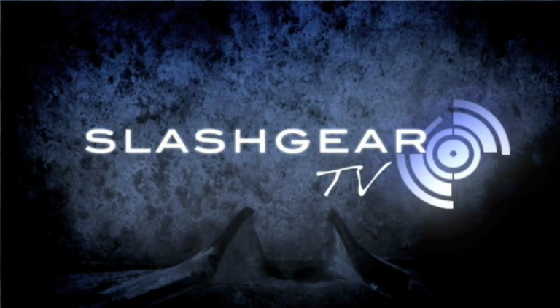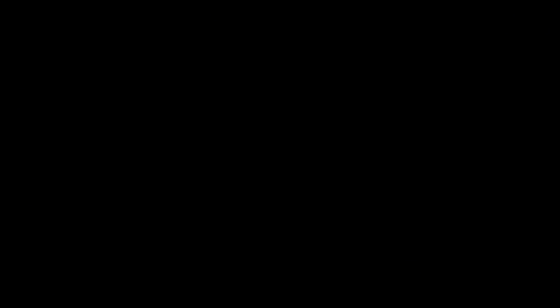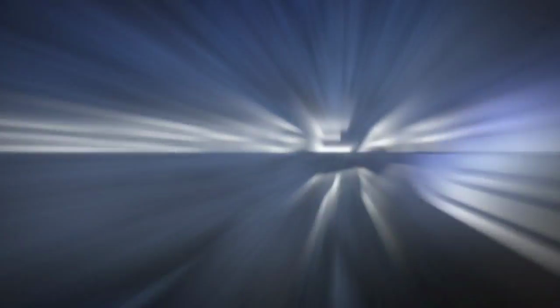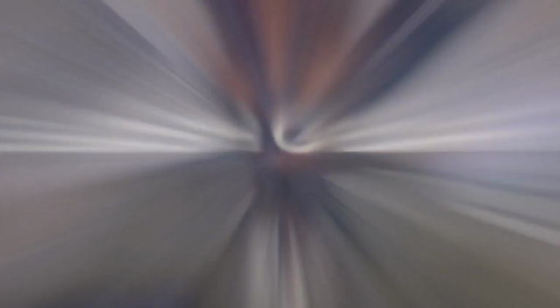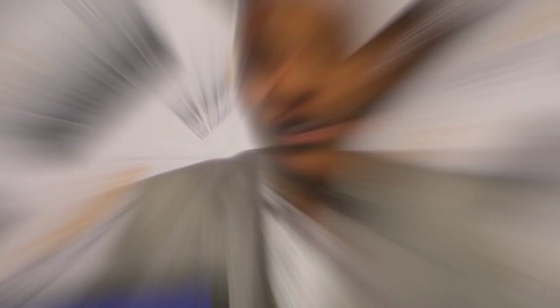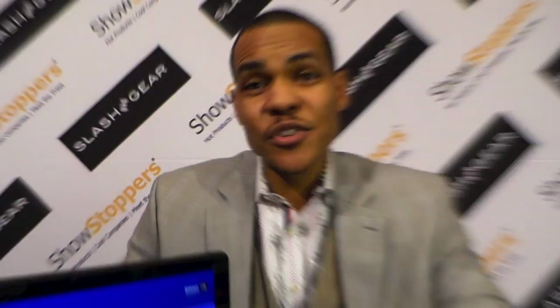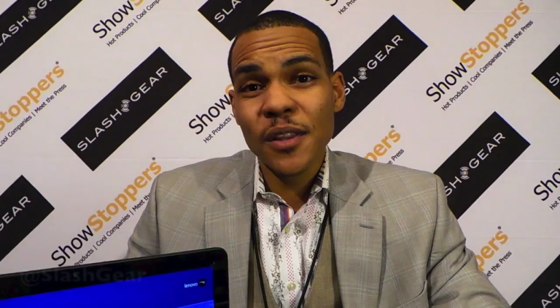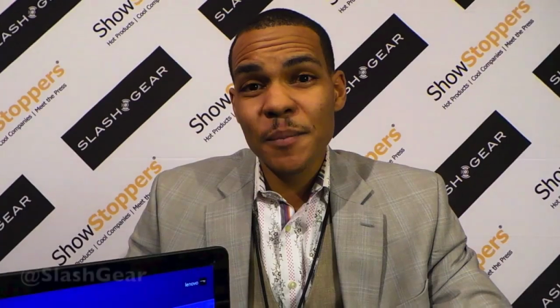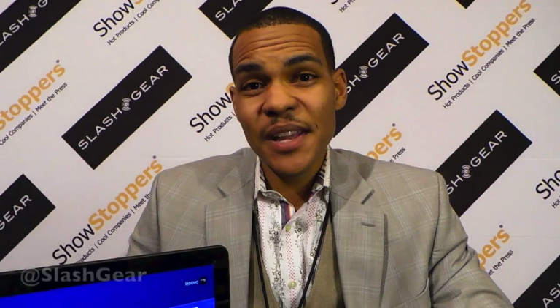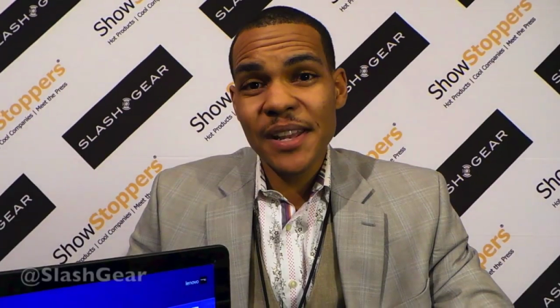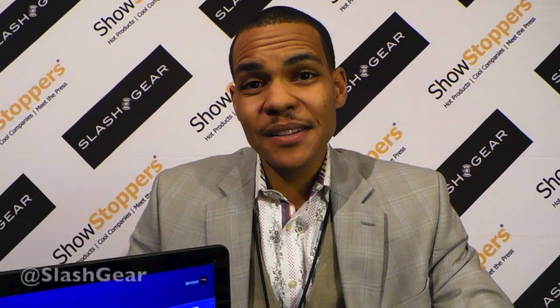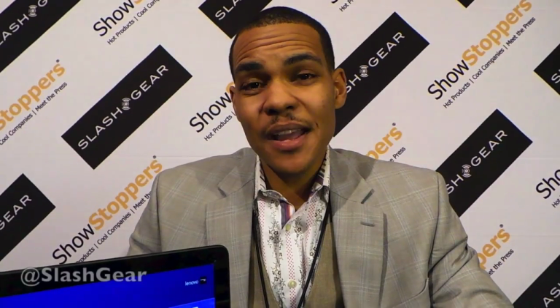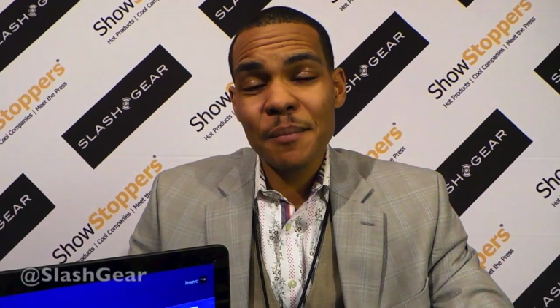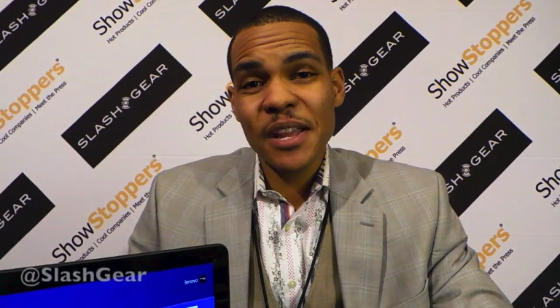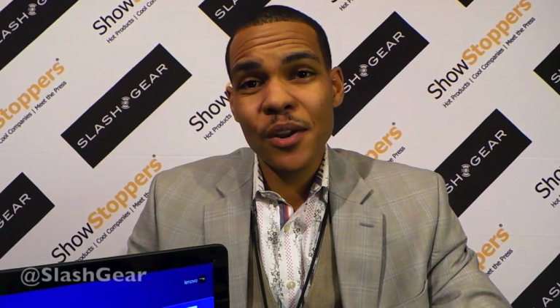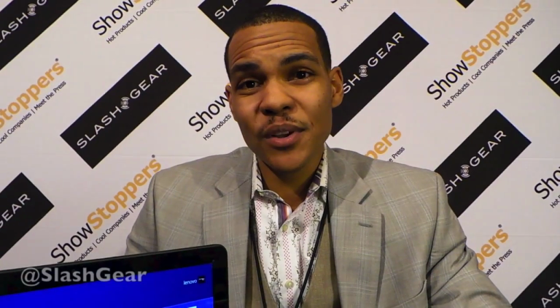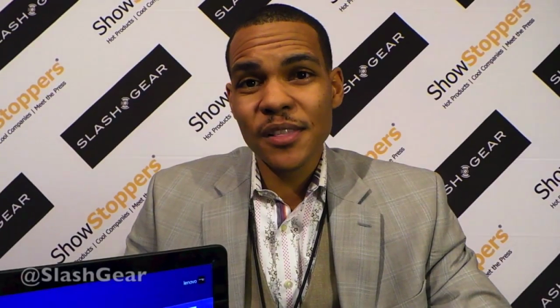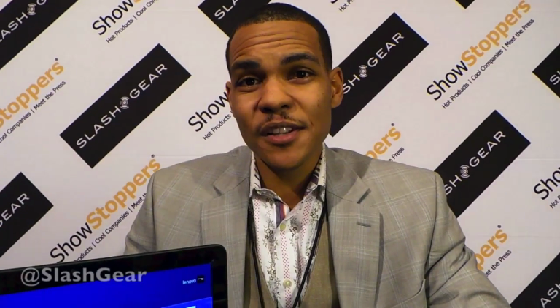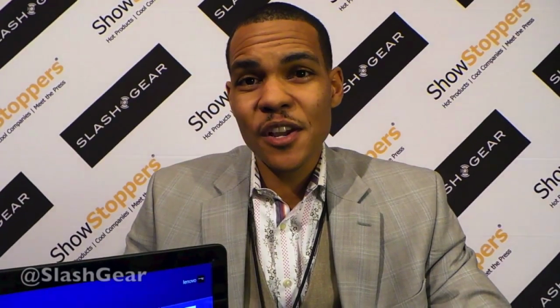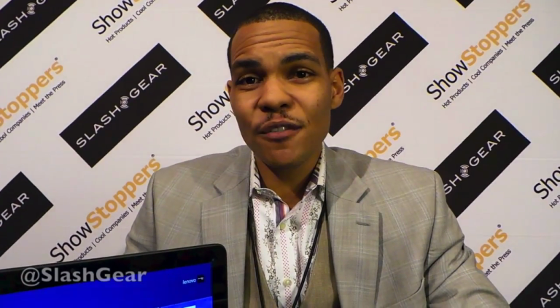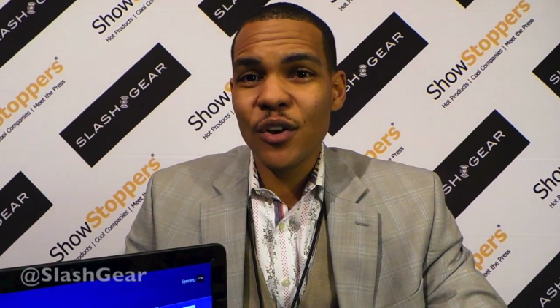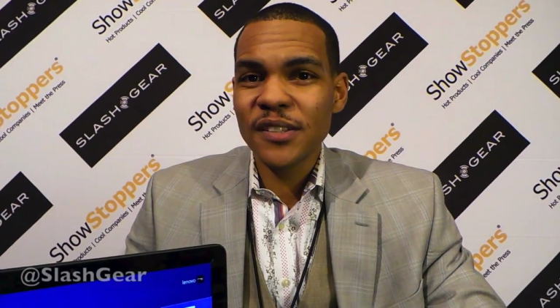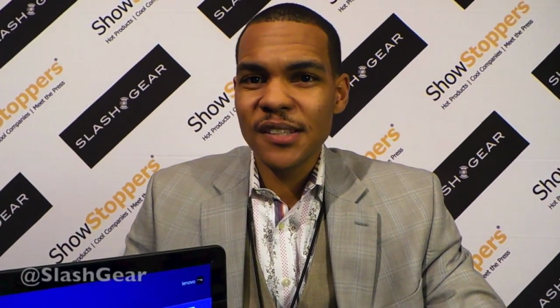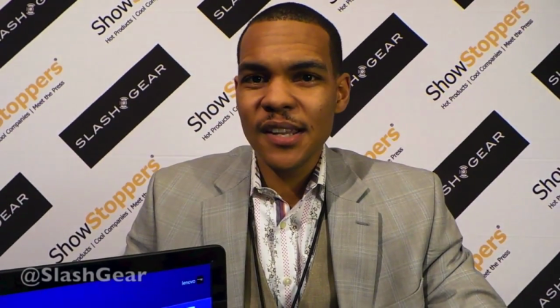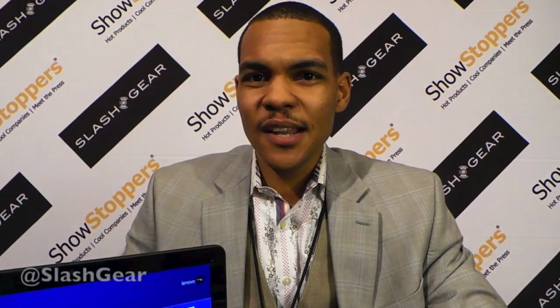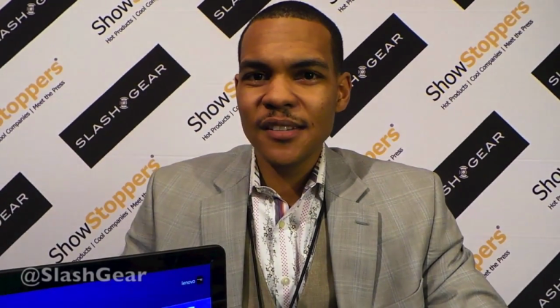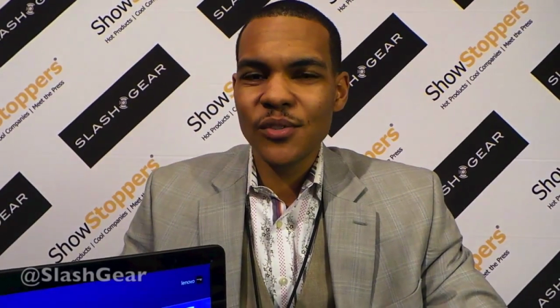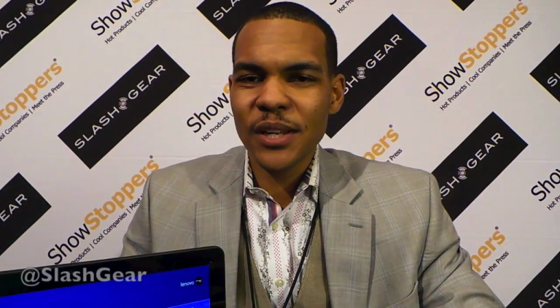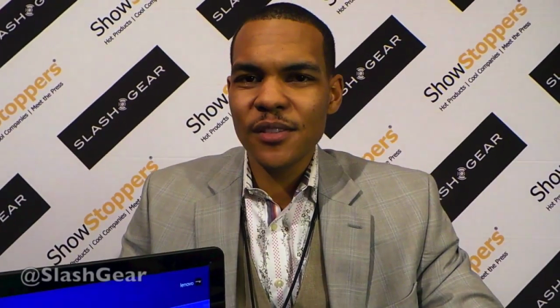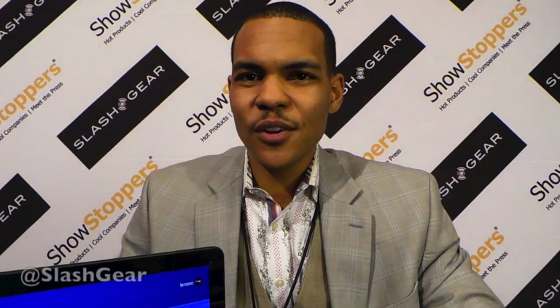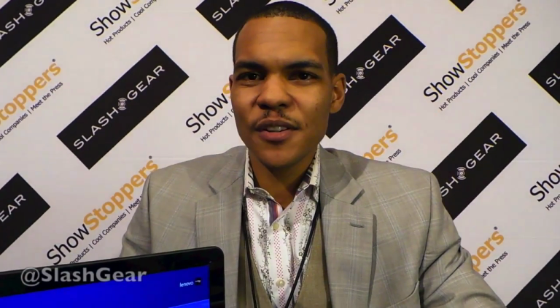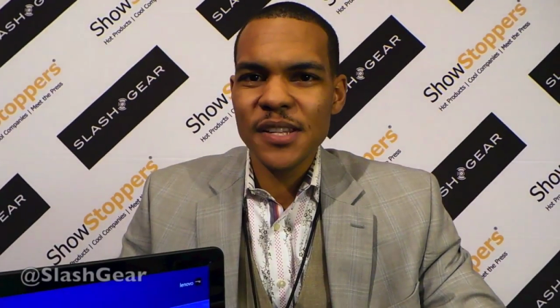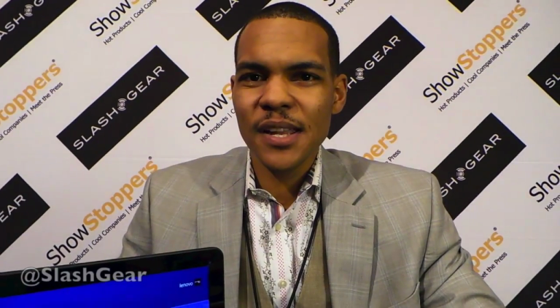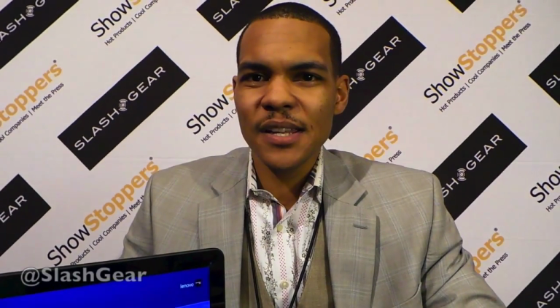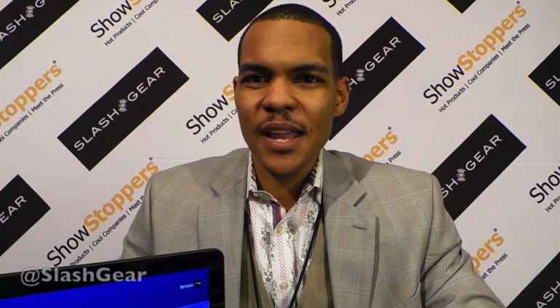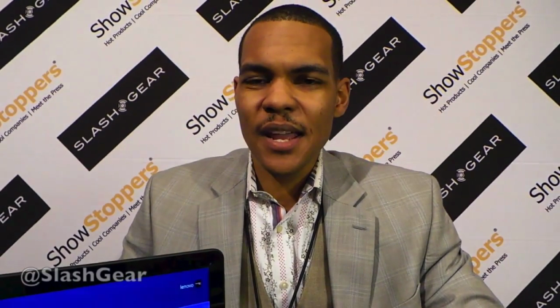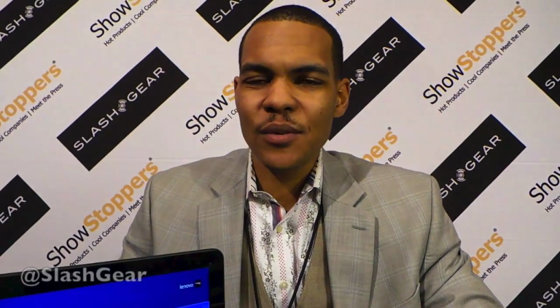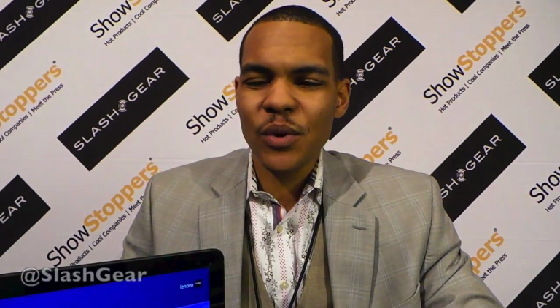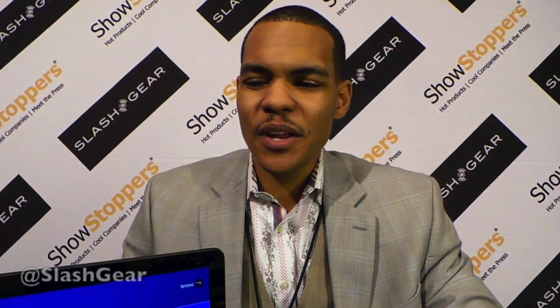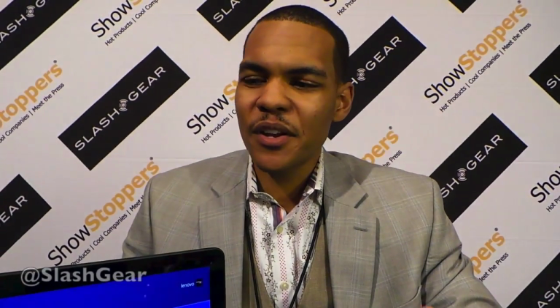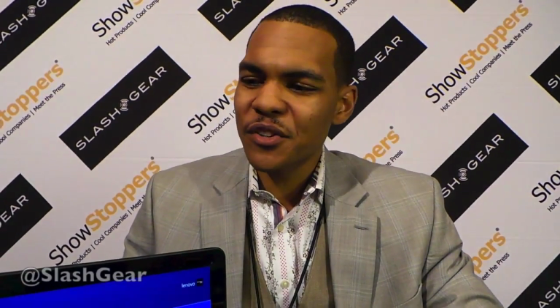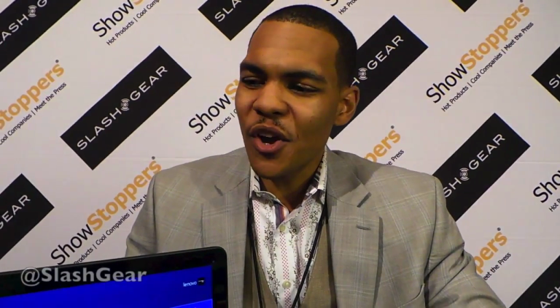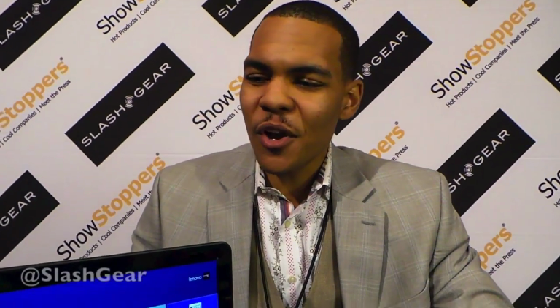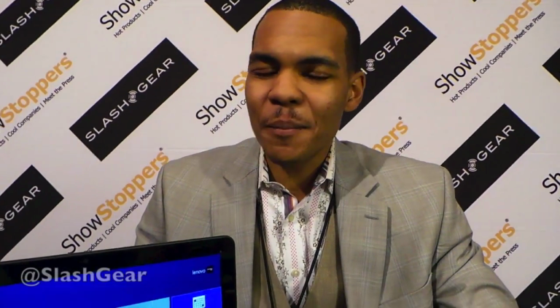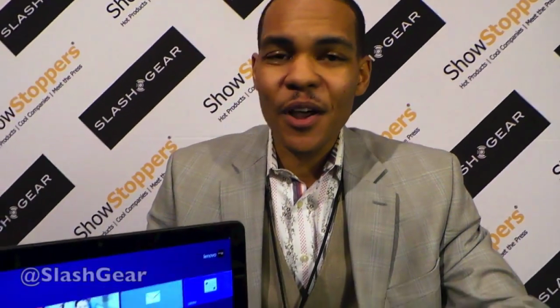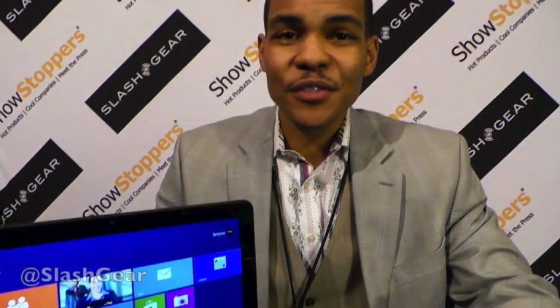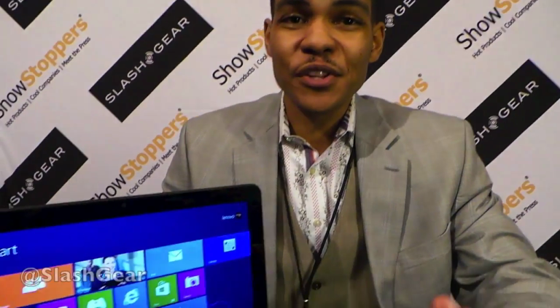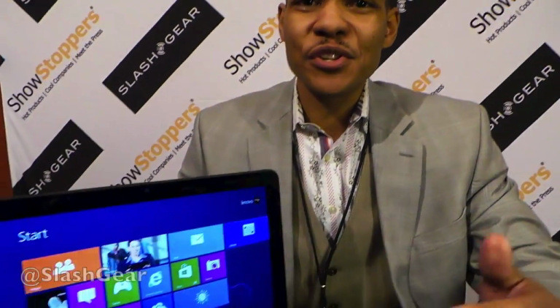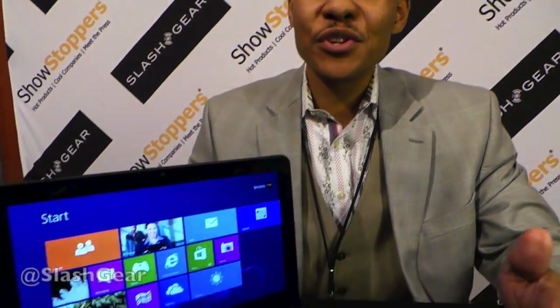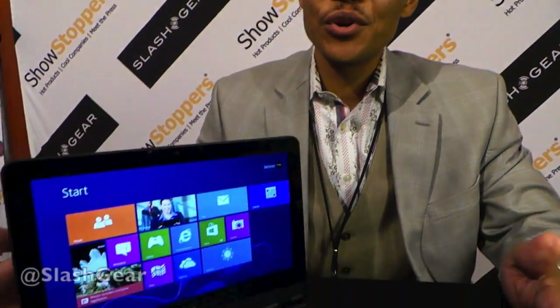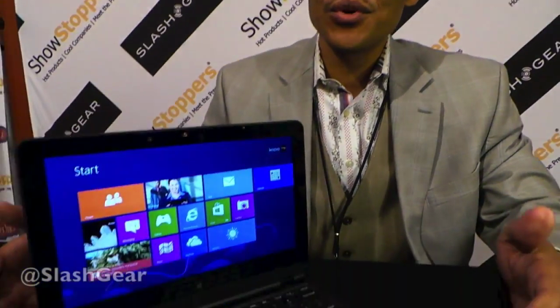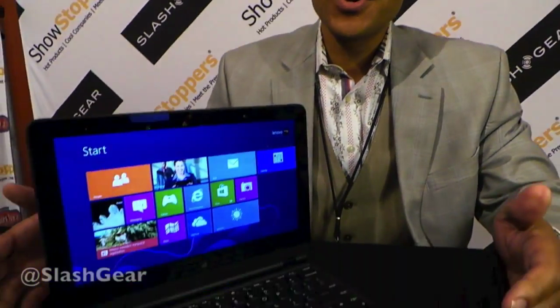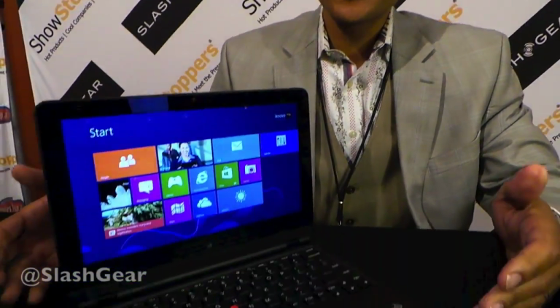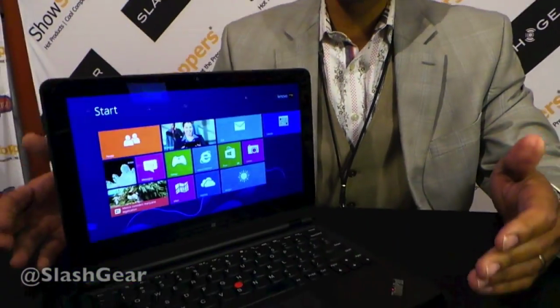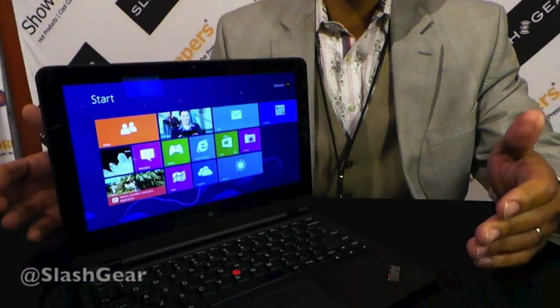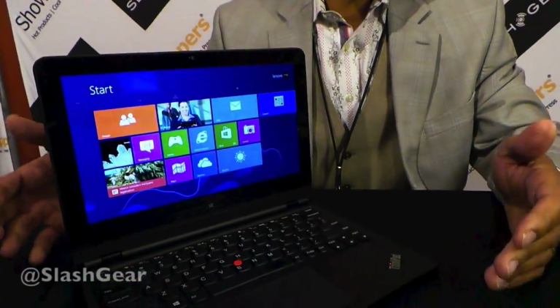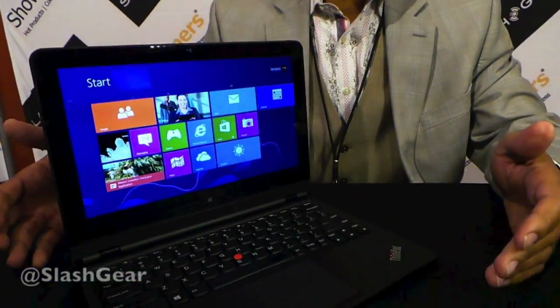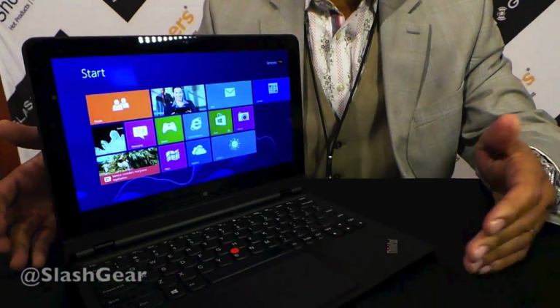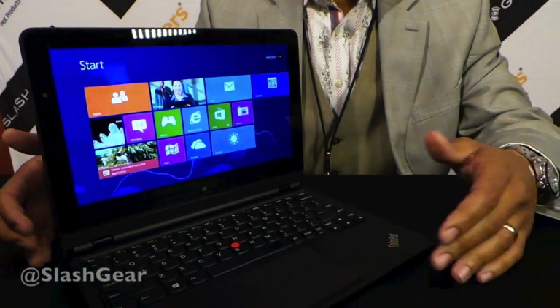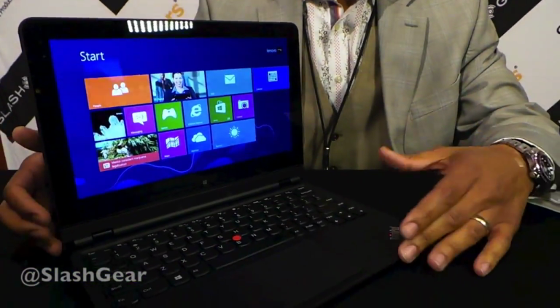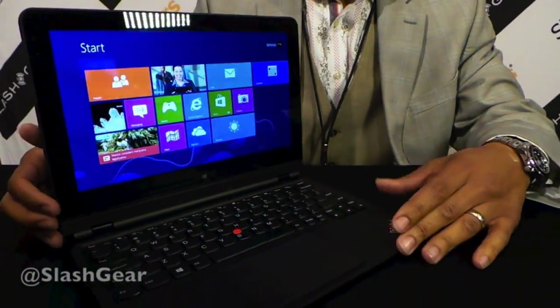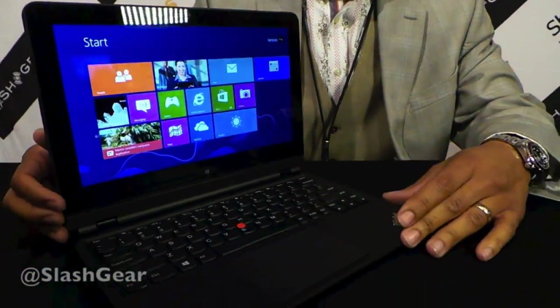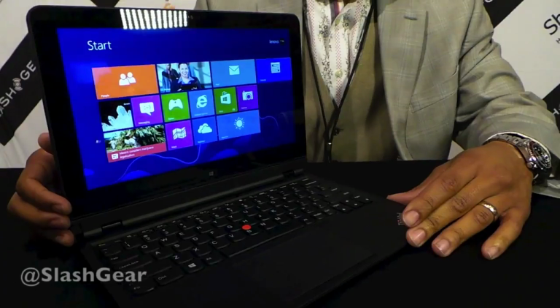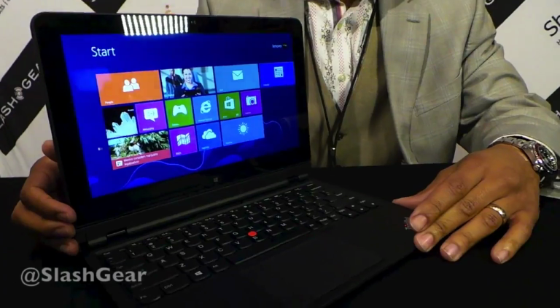I'm Richard LeBennett. I'm here with Lenovo at CES 2013 and we're here to talk about the new ThinkPad Helix.